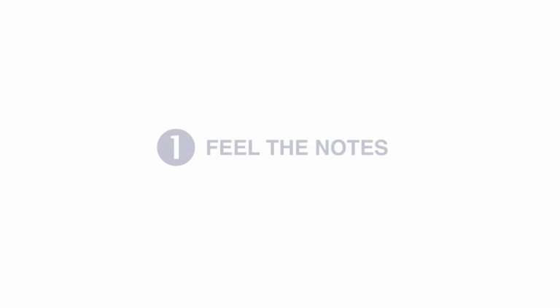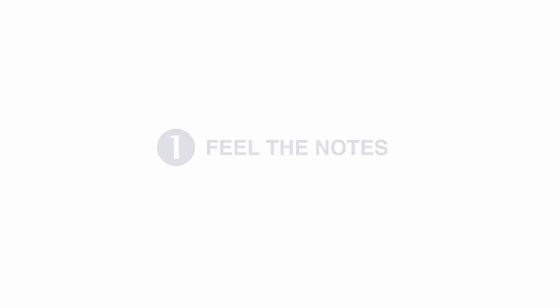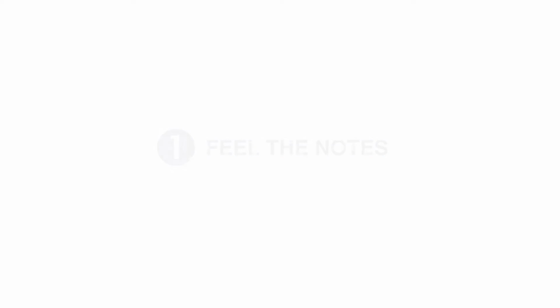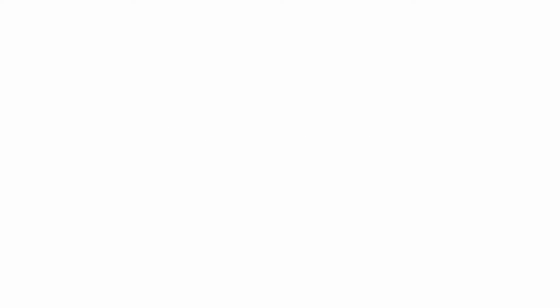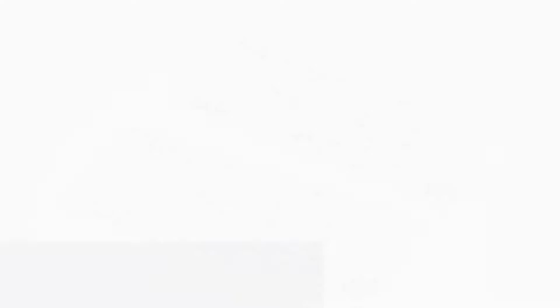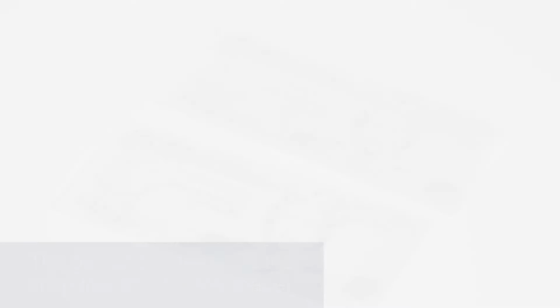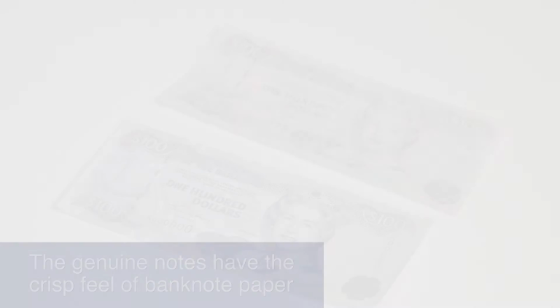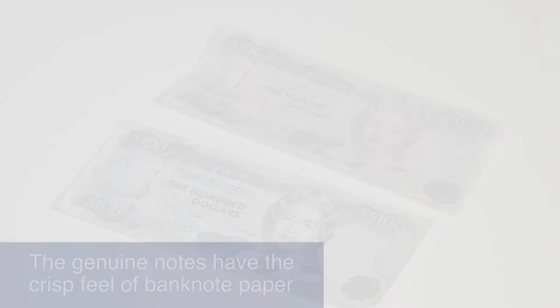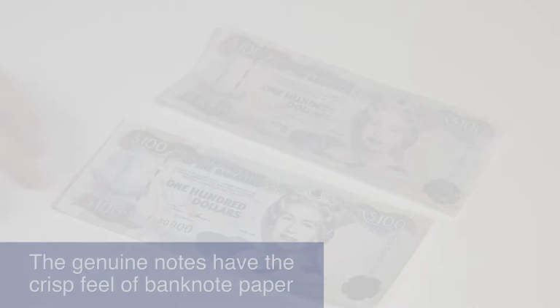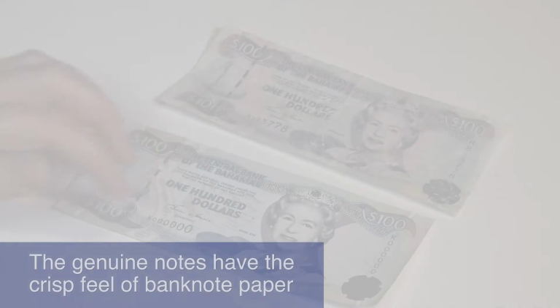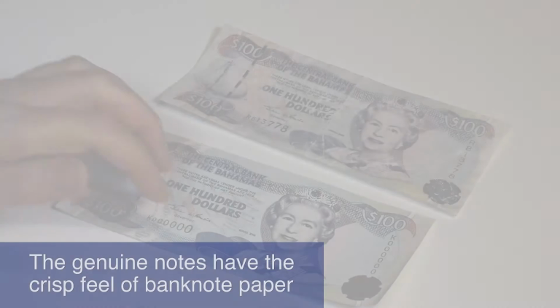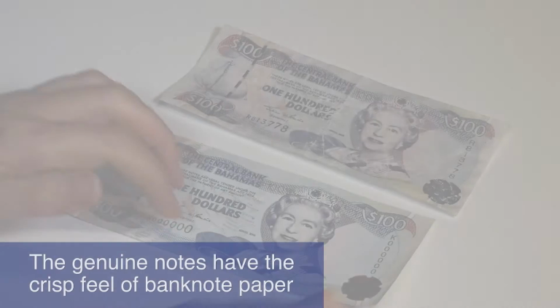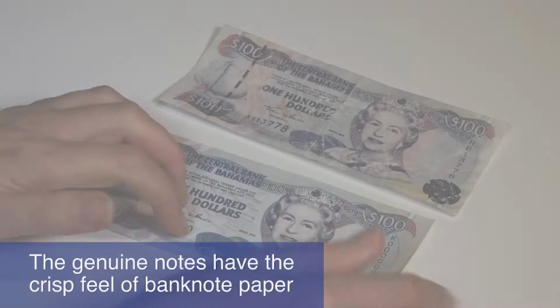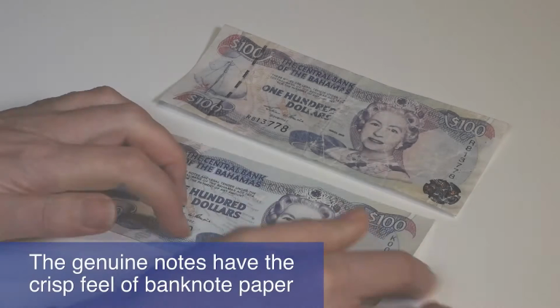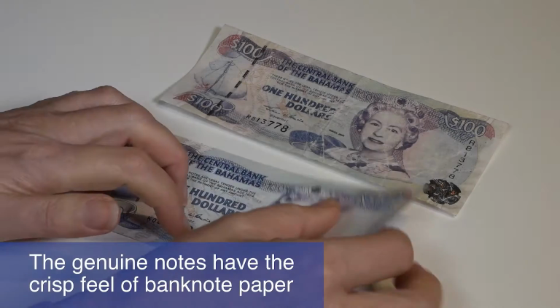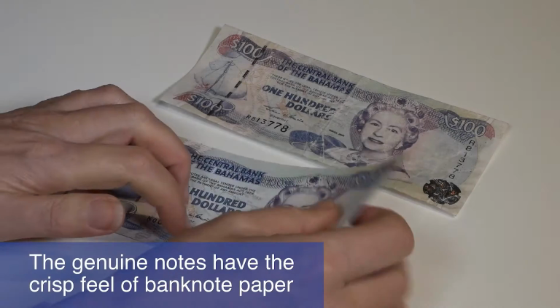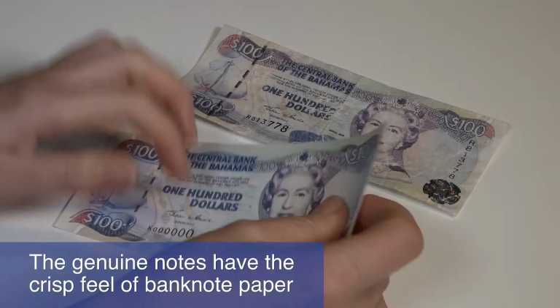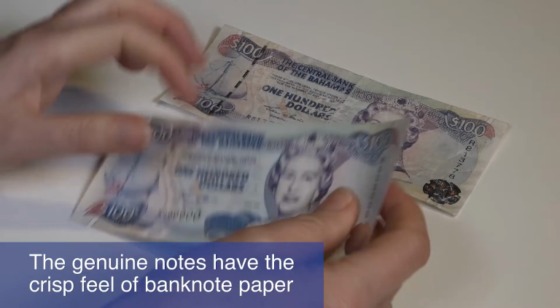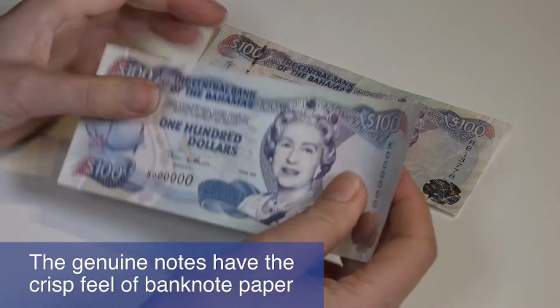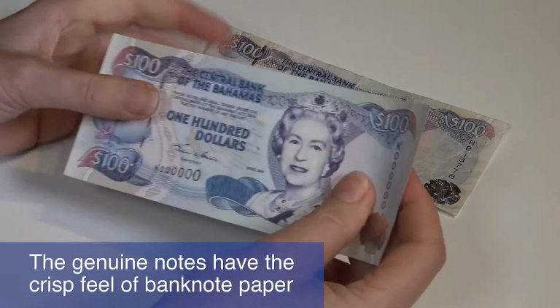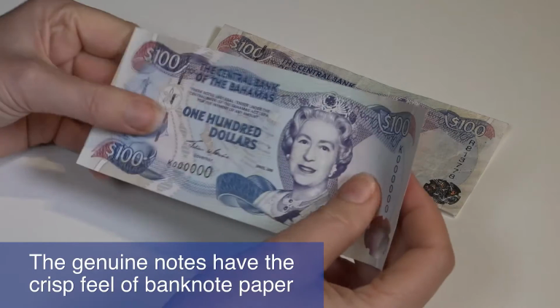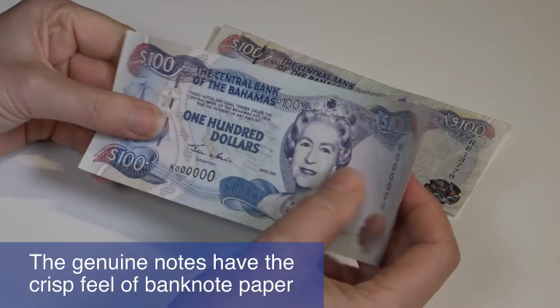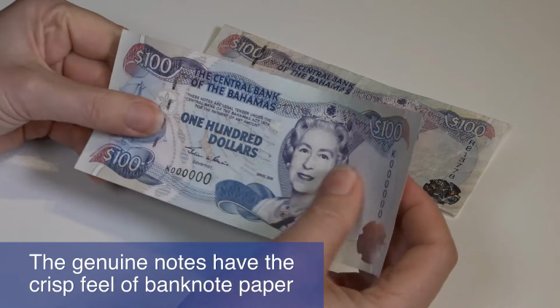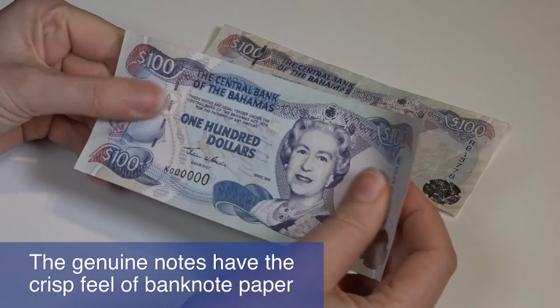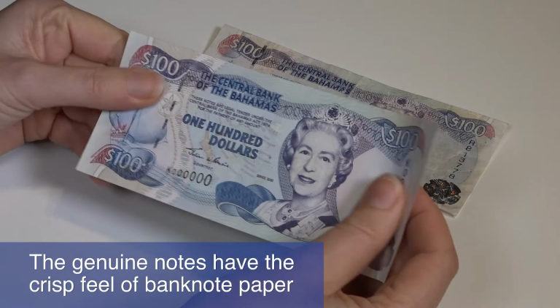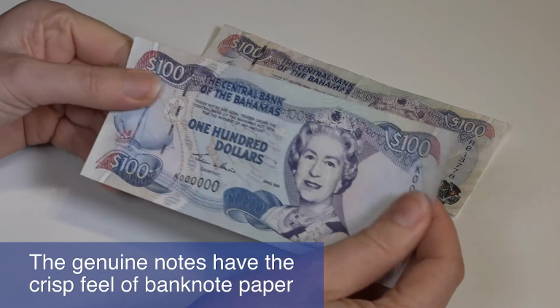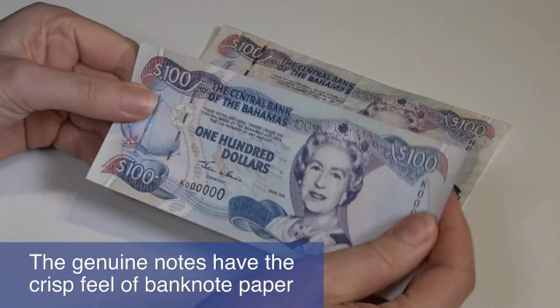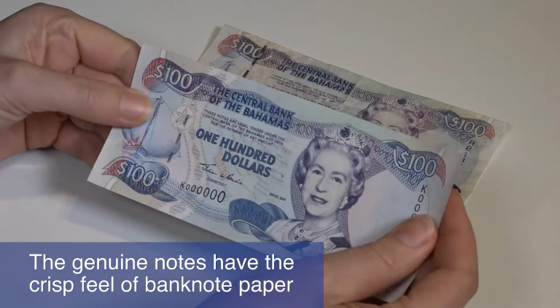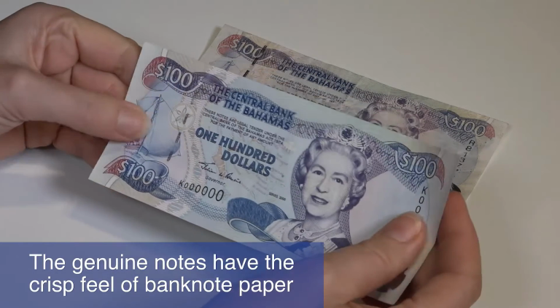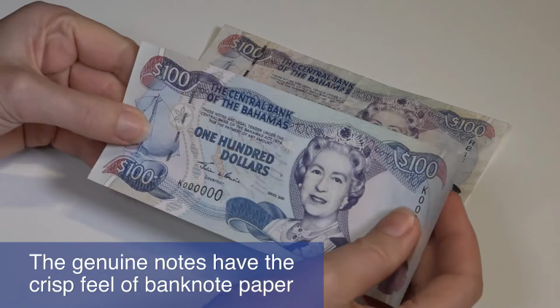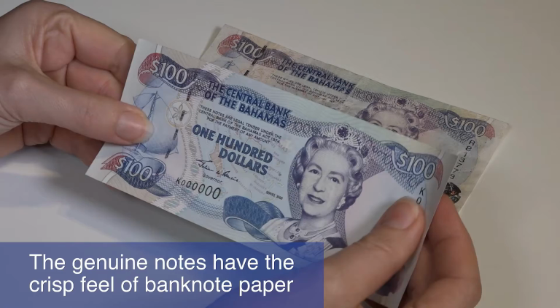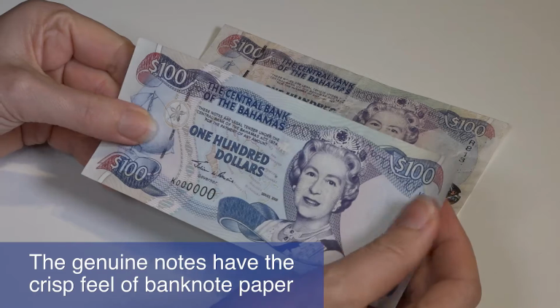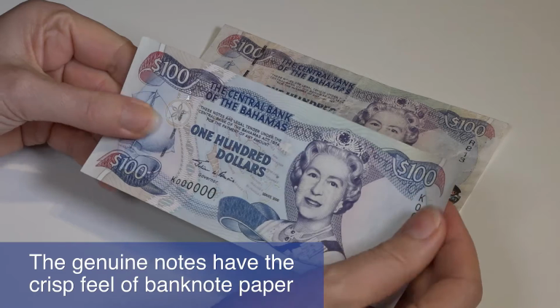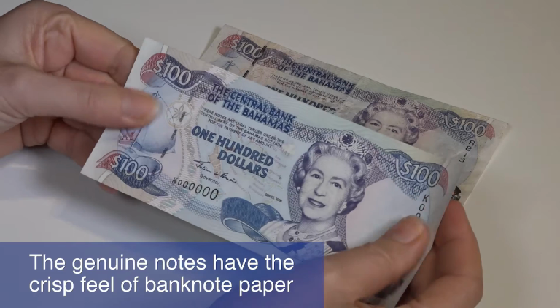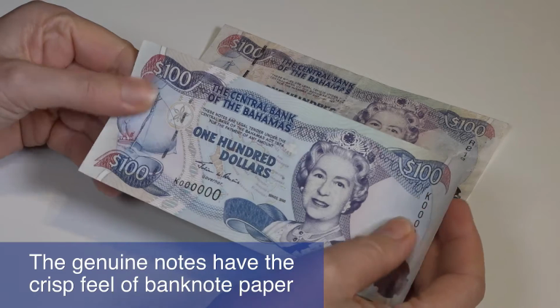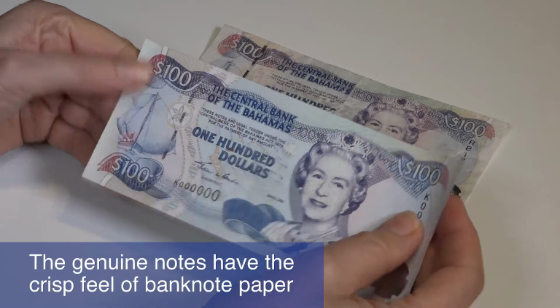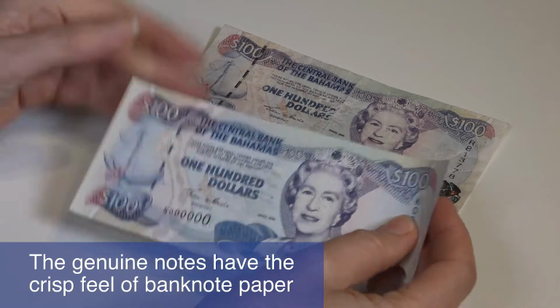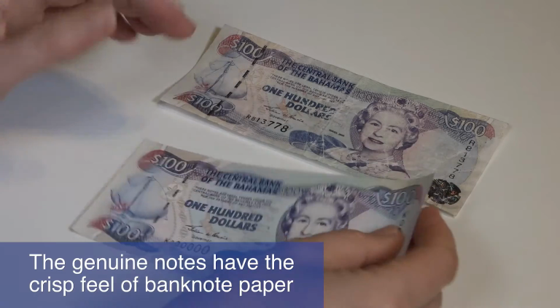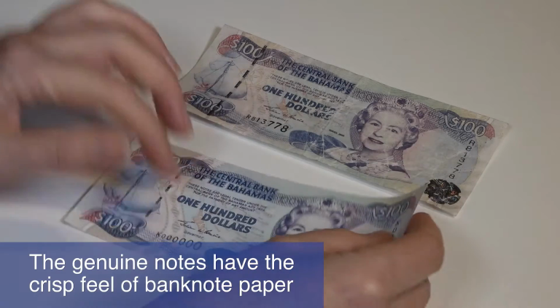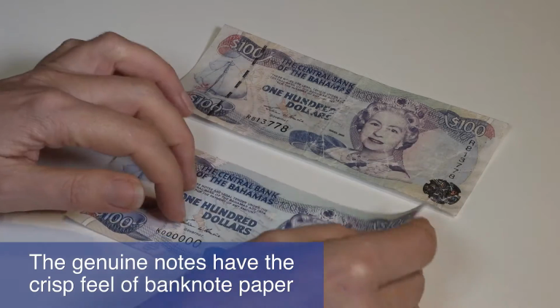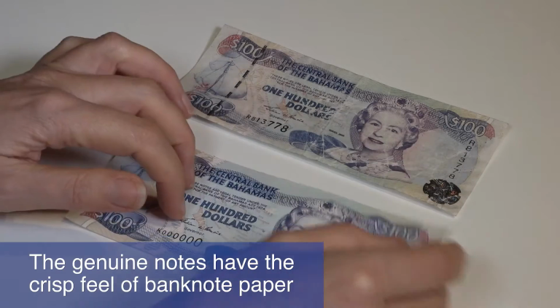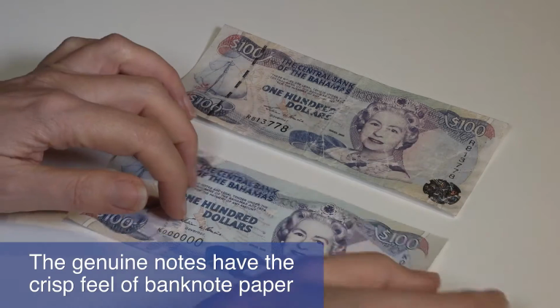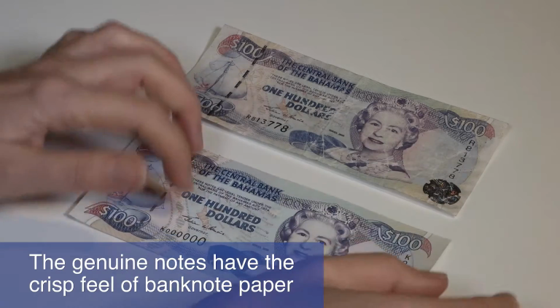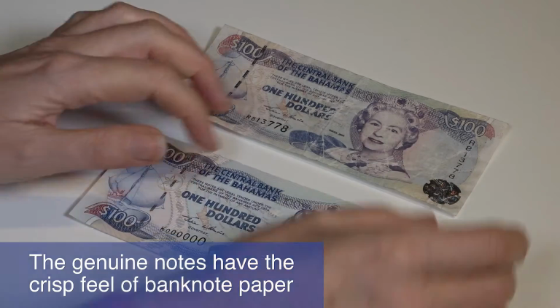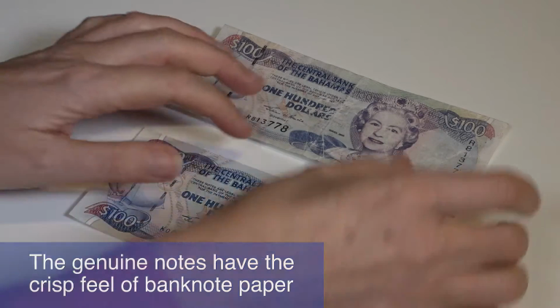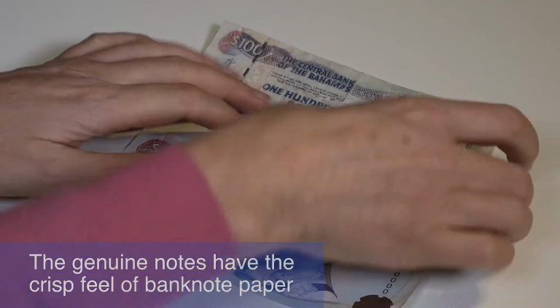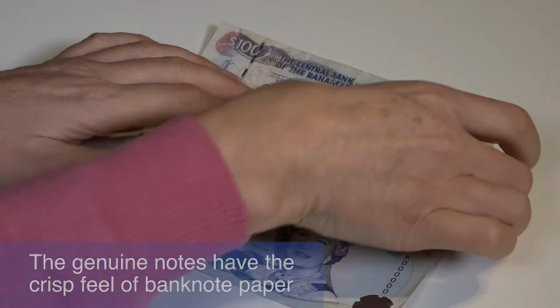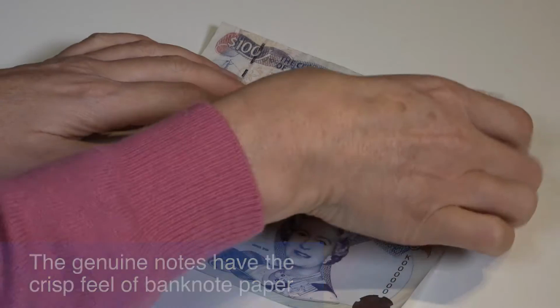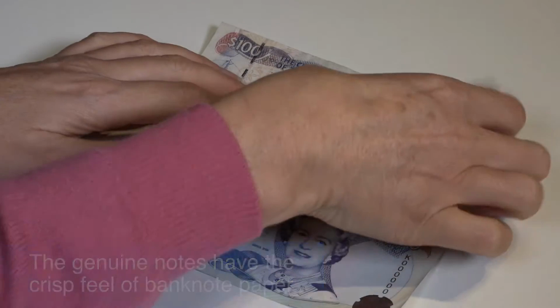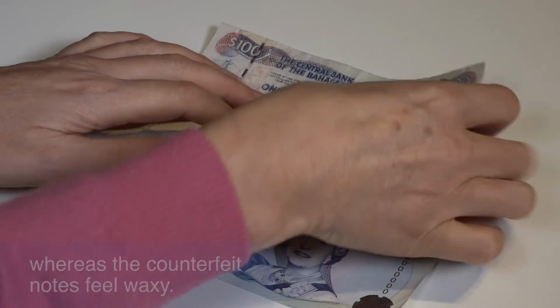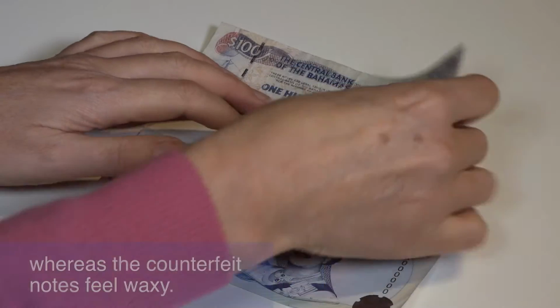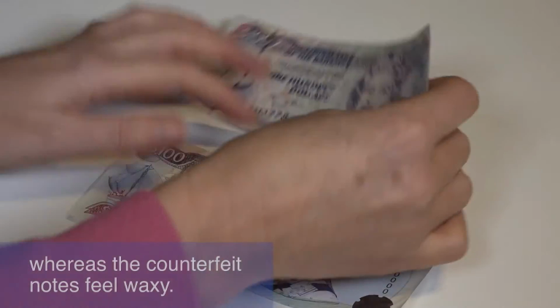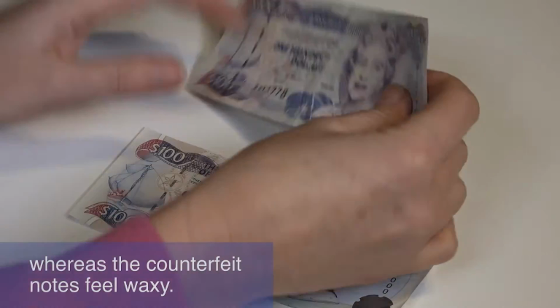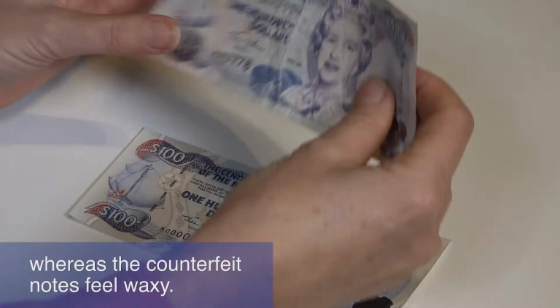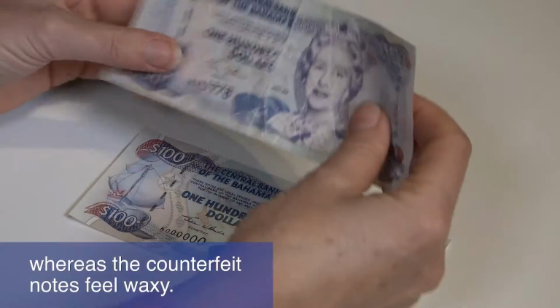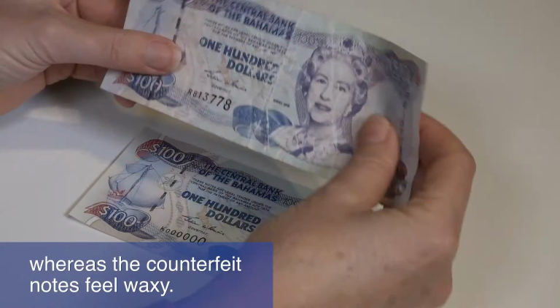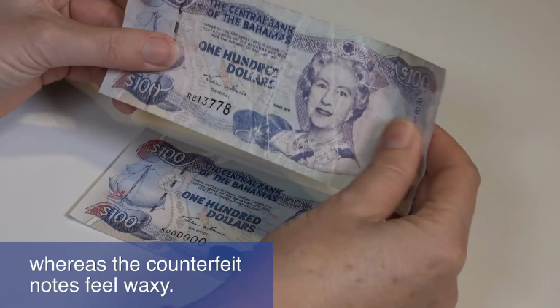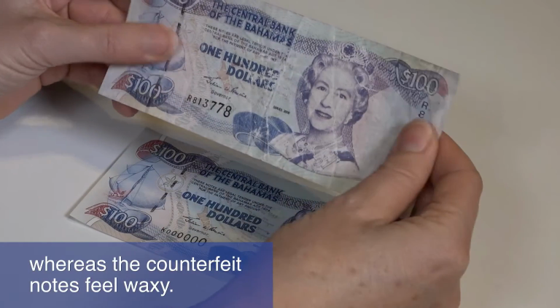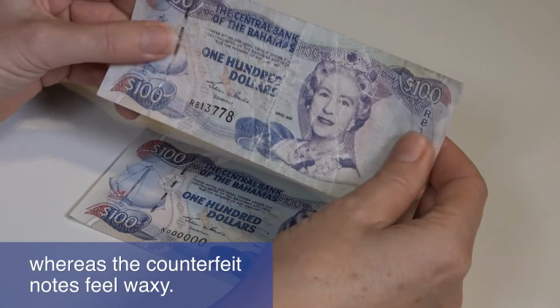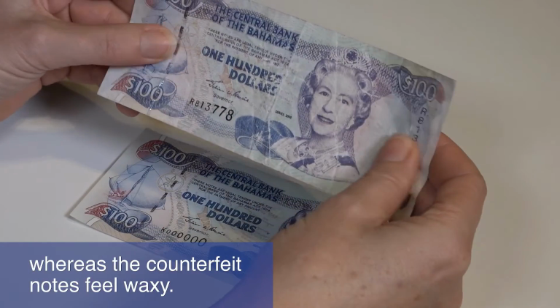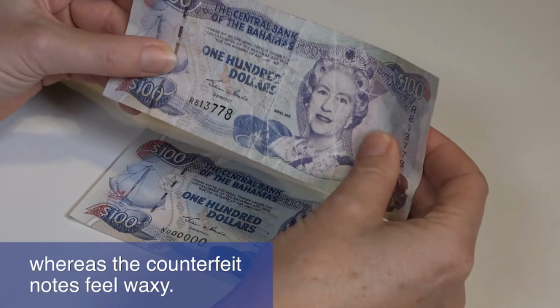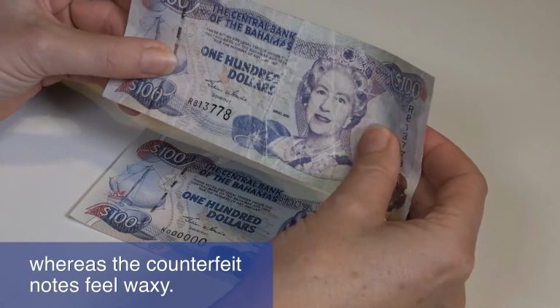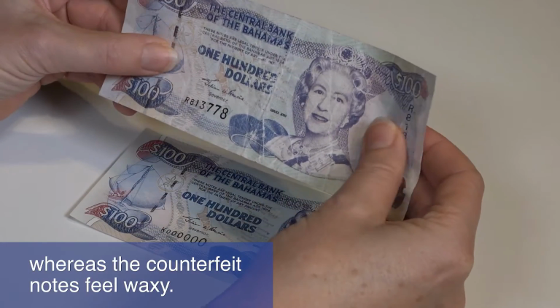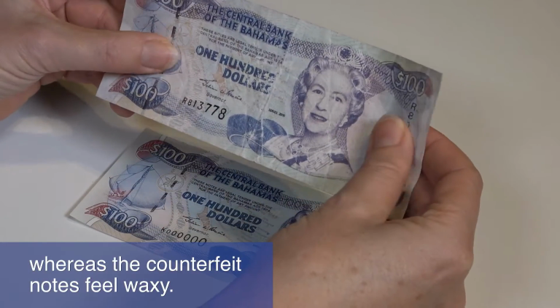Feel the note. The genuine notes have the crisp feel of banknote paper, whereas the counterfeit notes feel waxy.